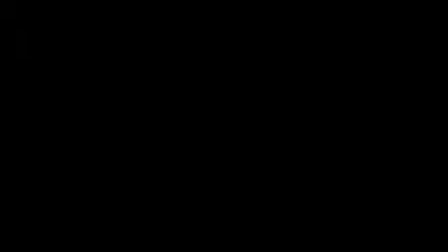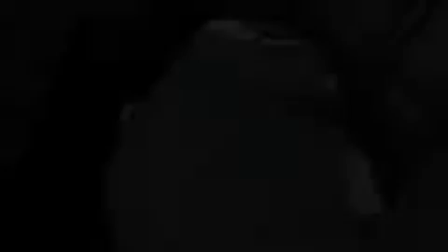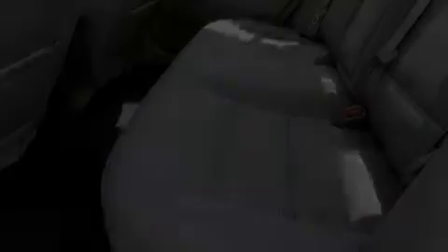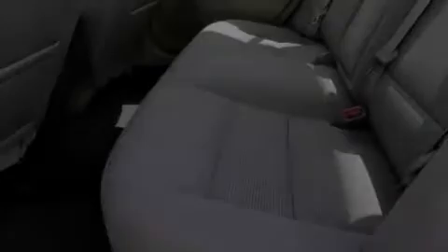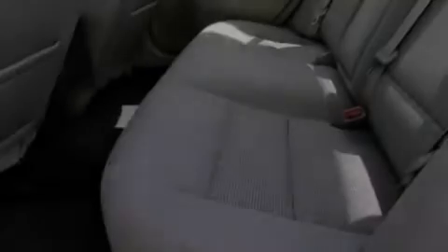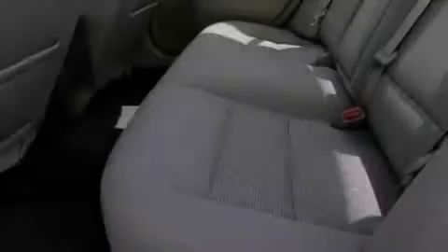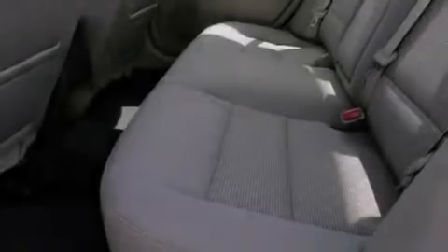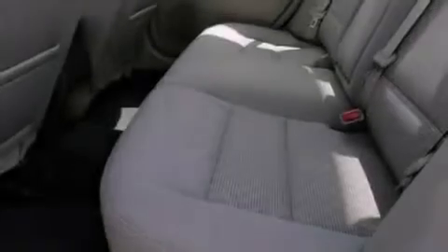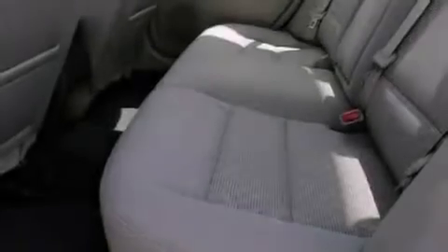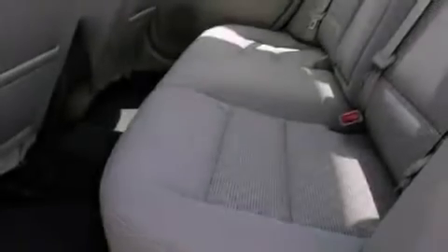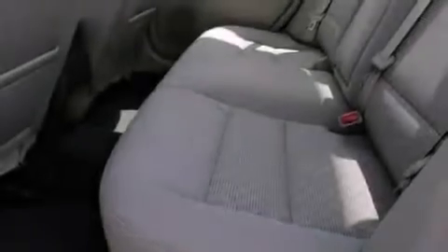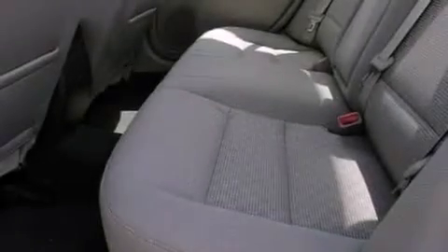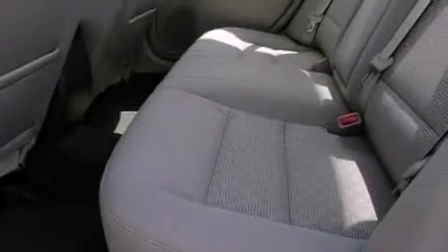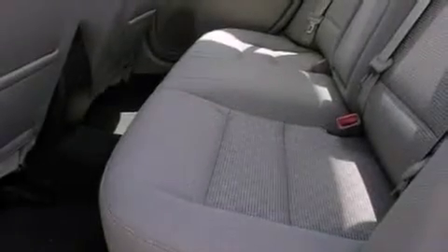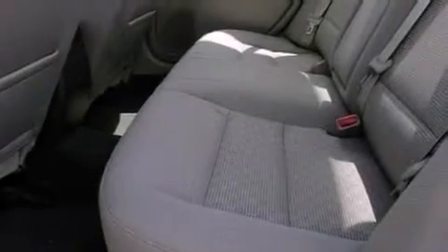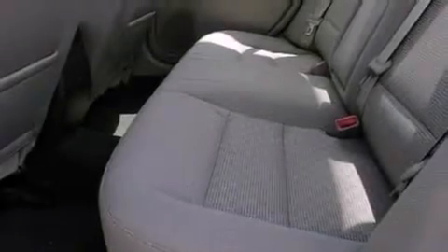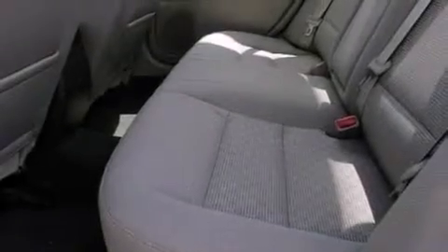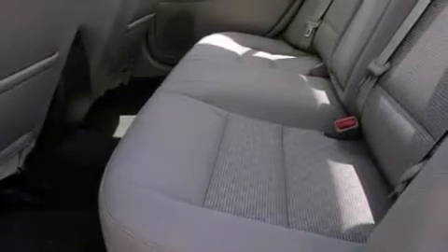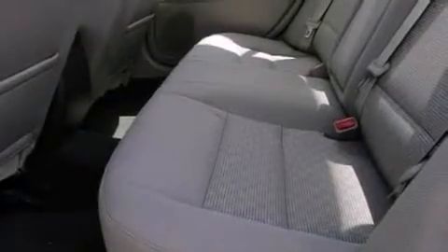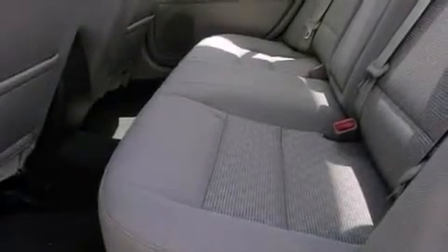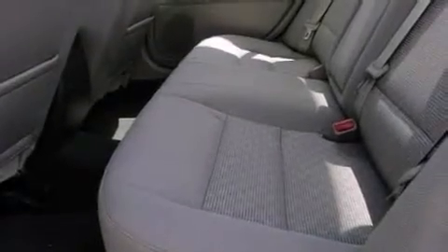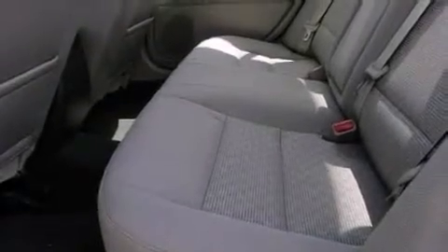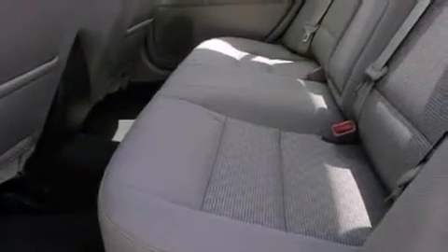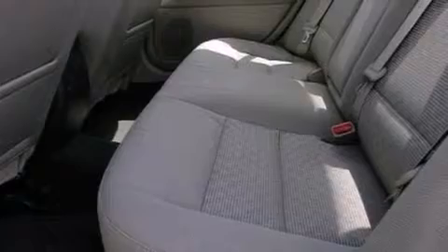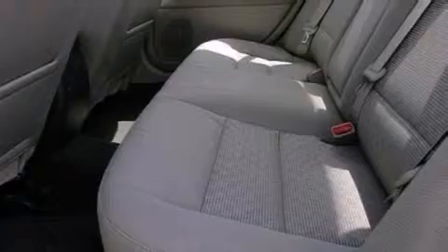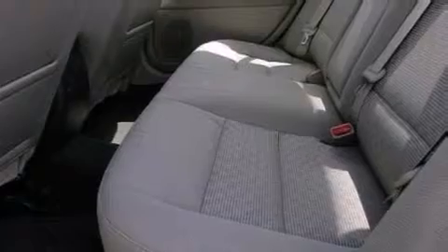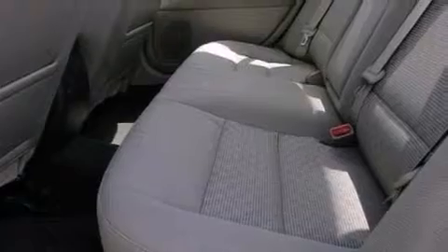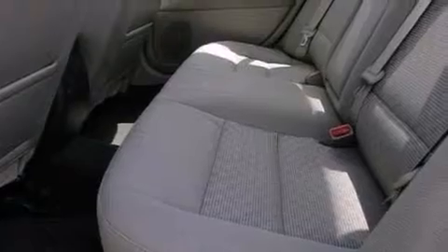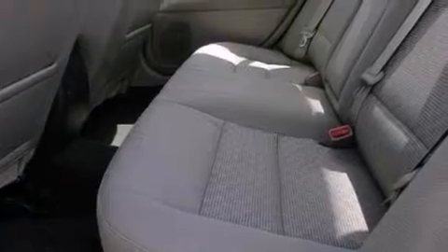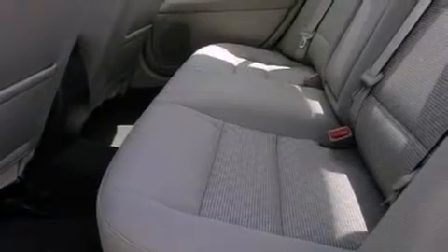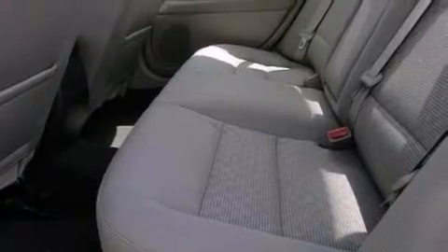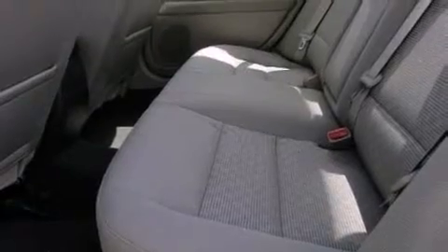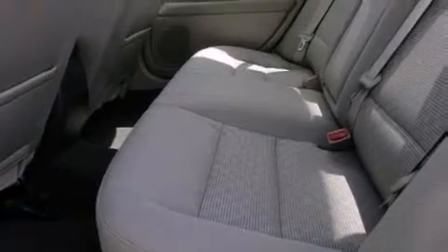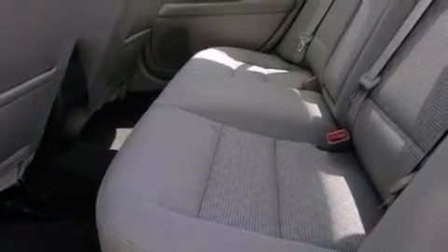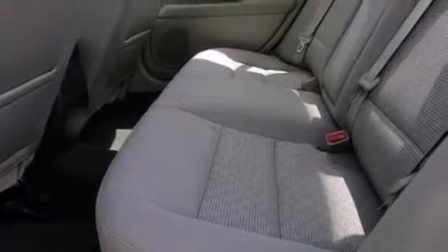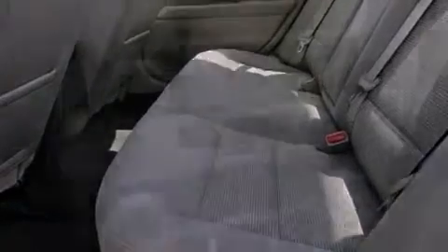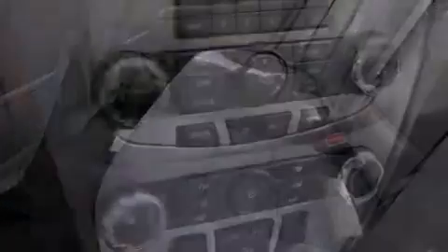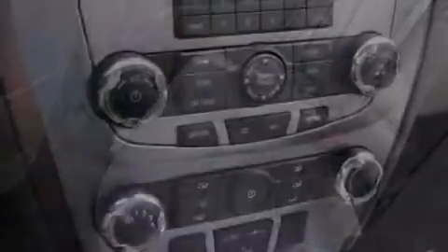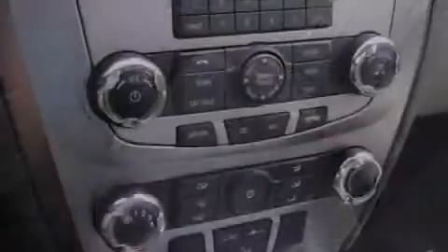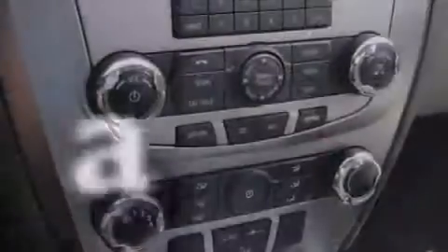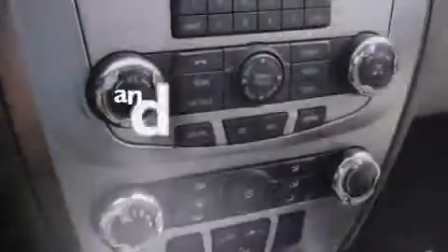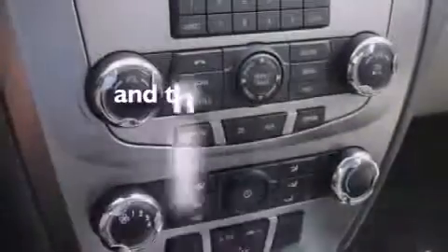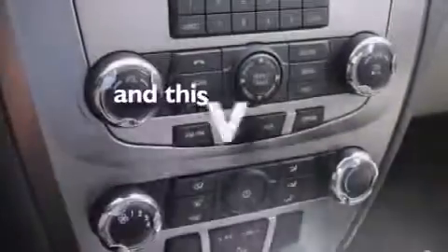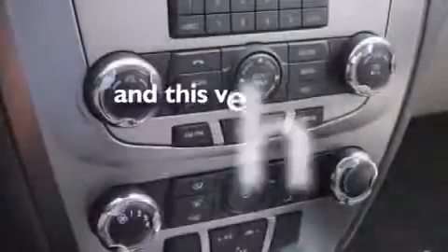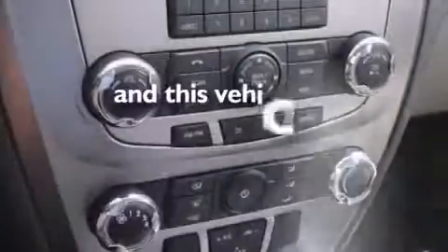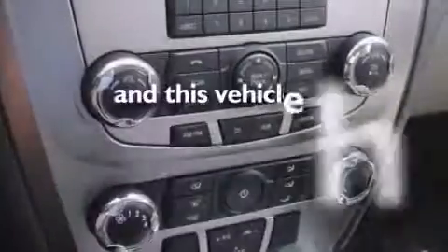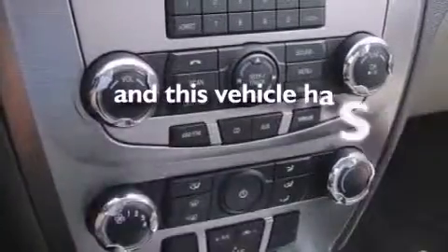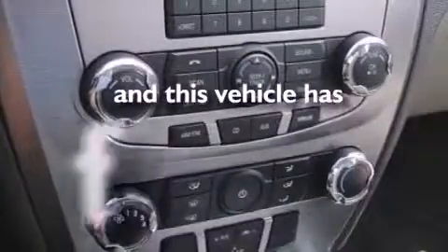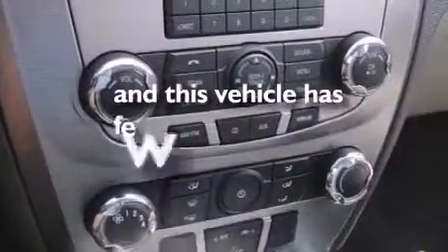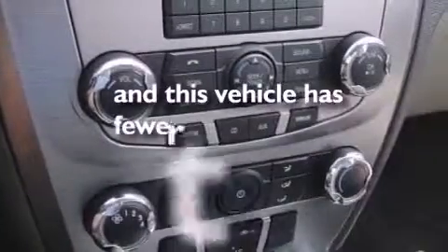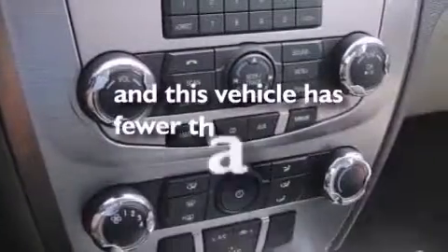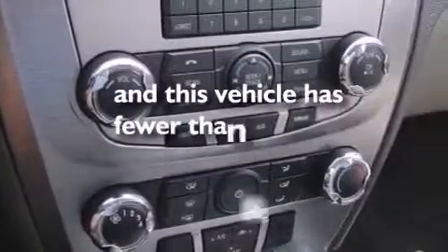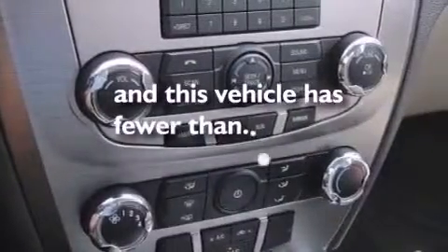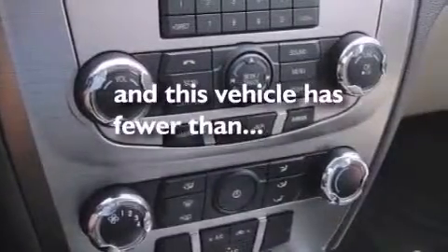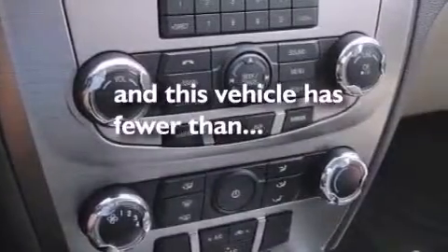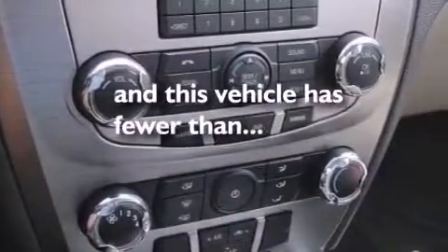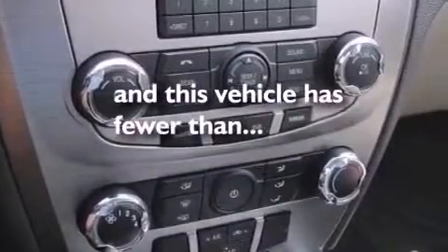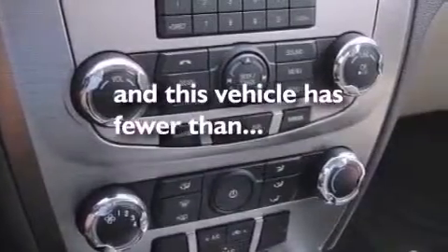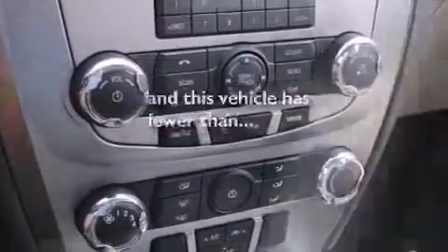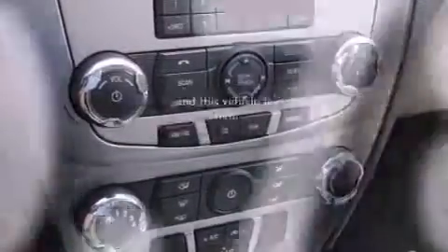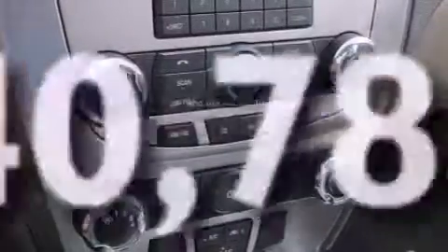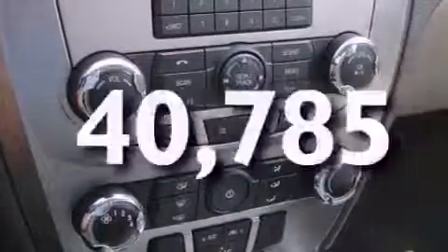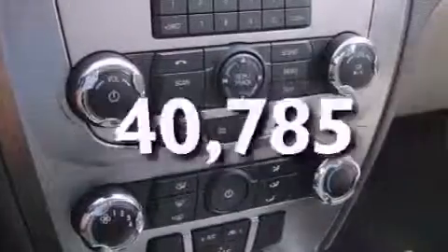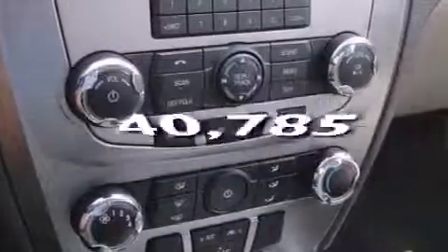Additional features include fog lamps, rear curtain airbags, a power driver's seat, and this vehicle has fewer than 41,000 miles on the odometer.